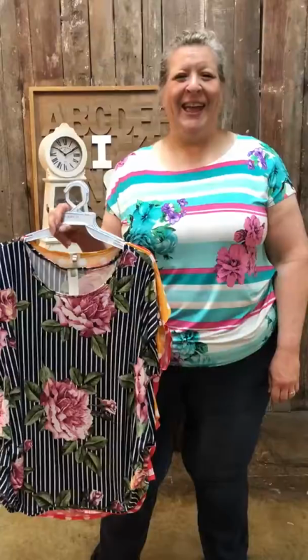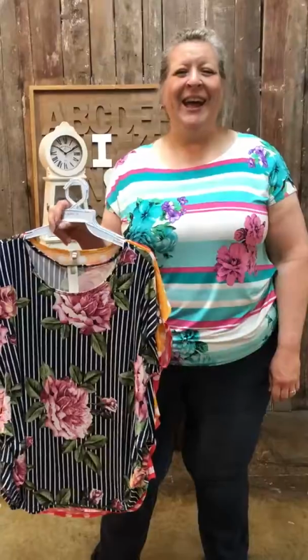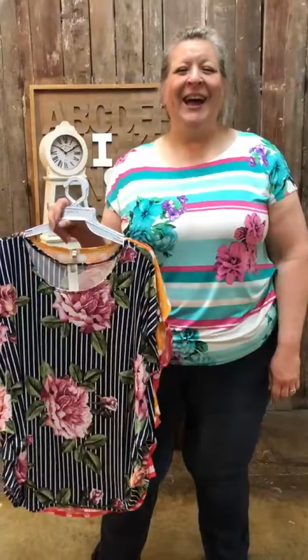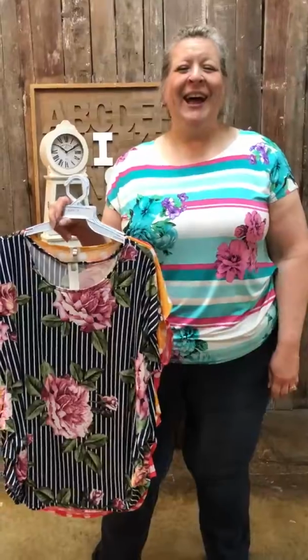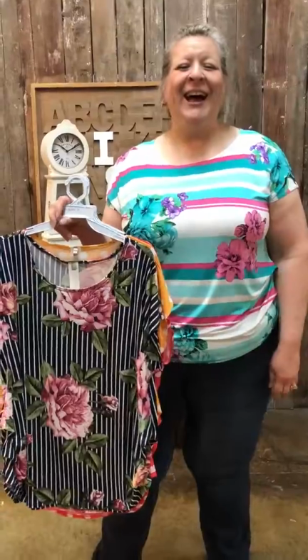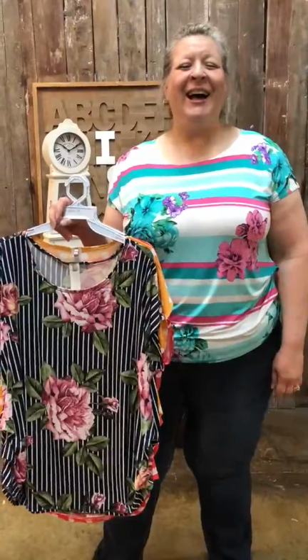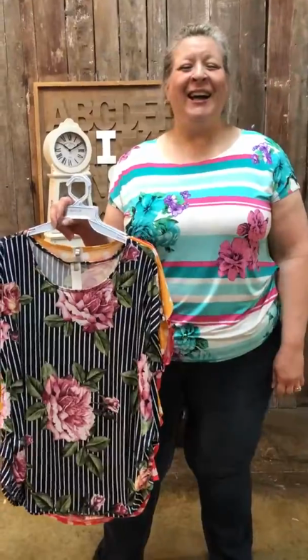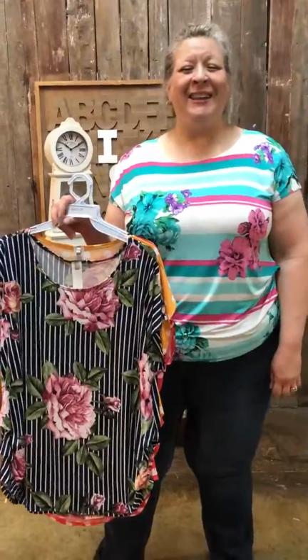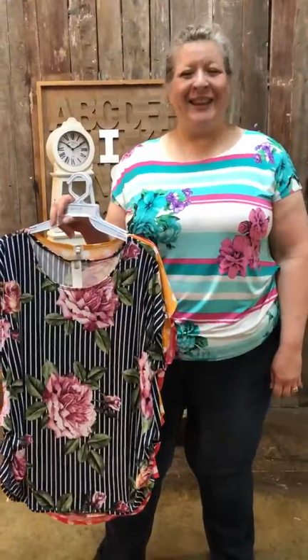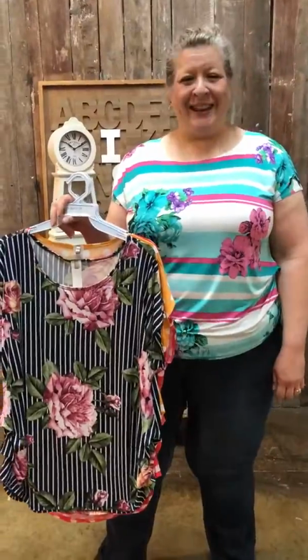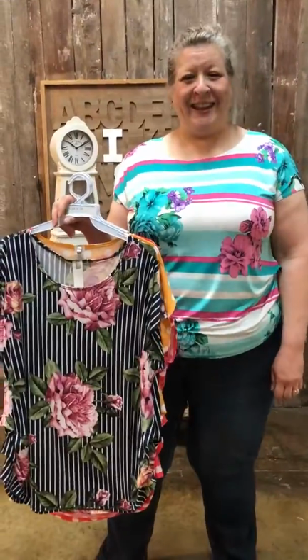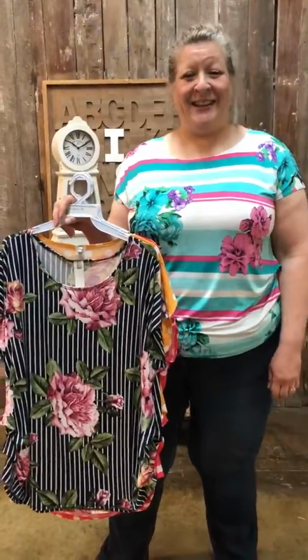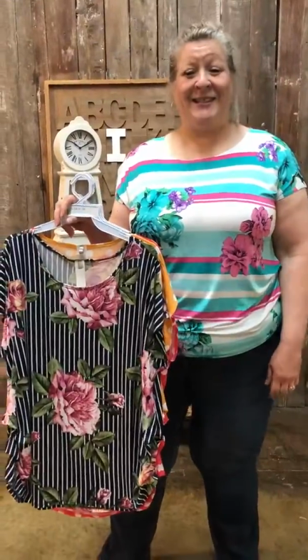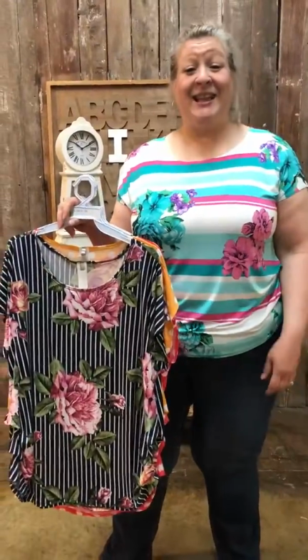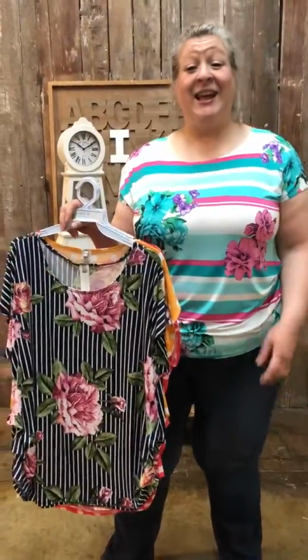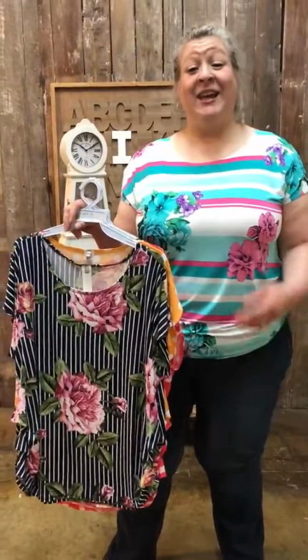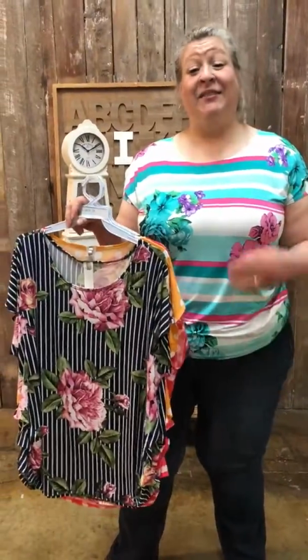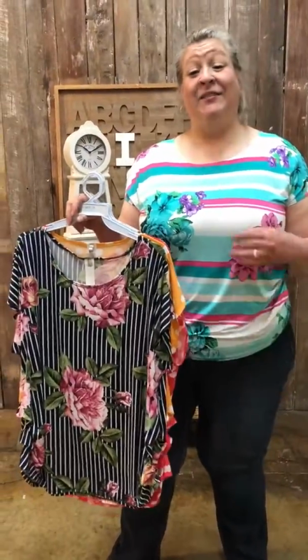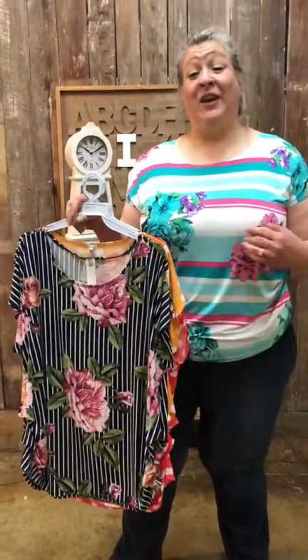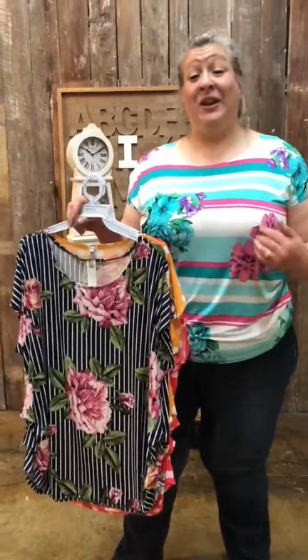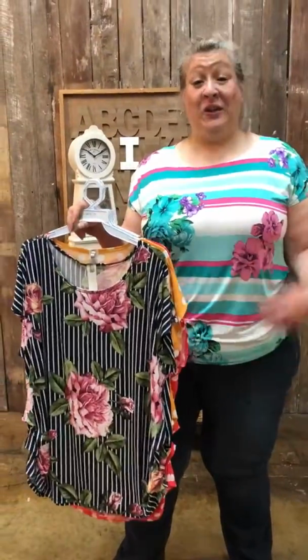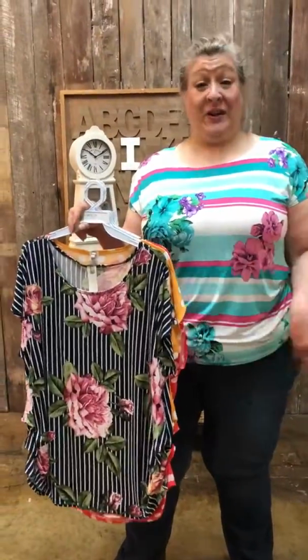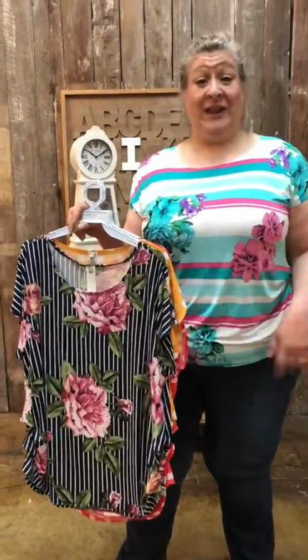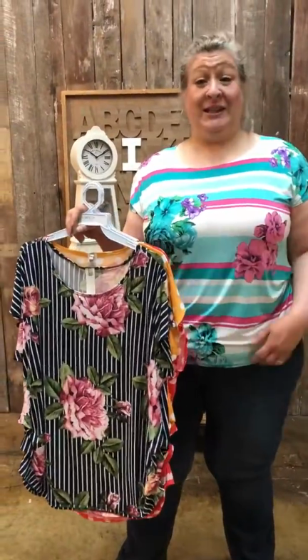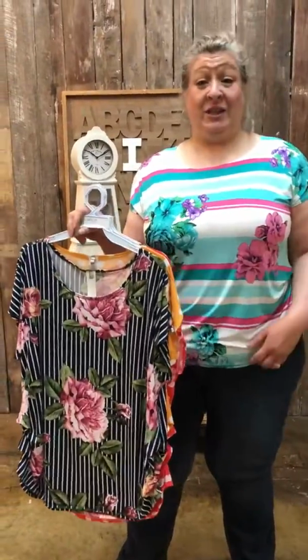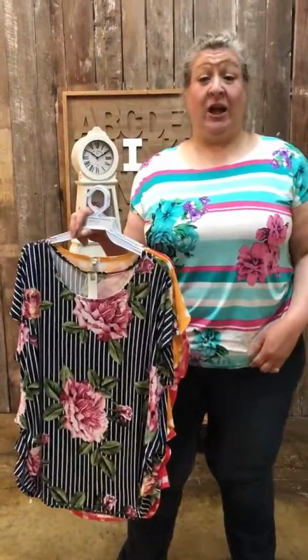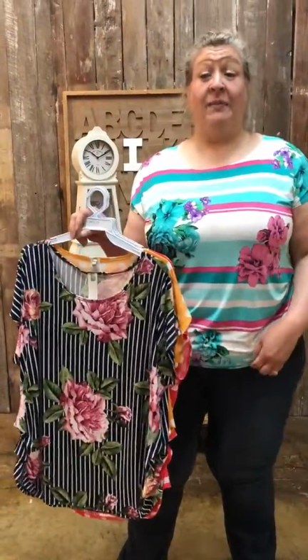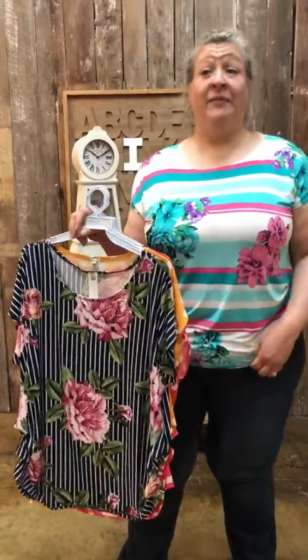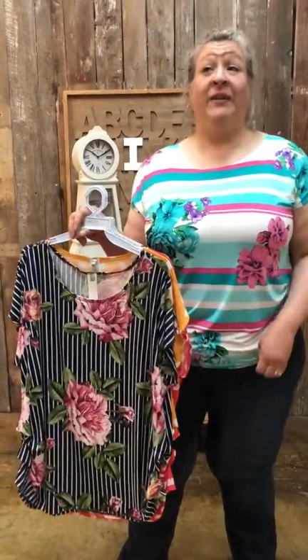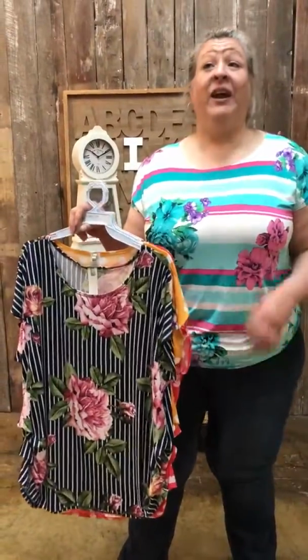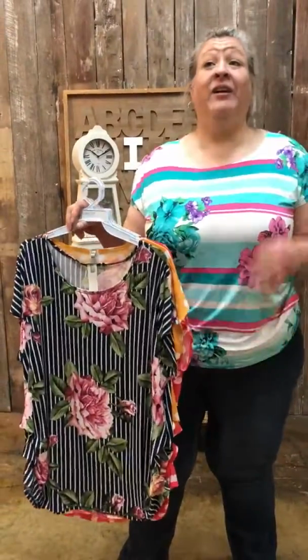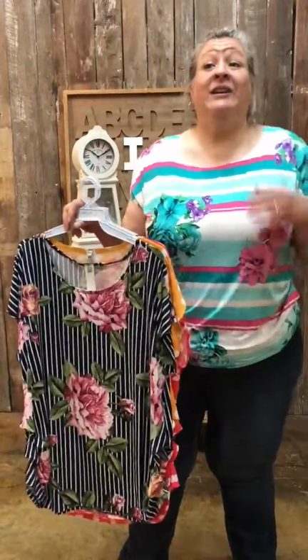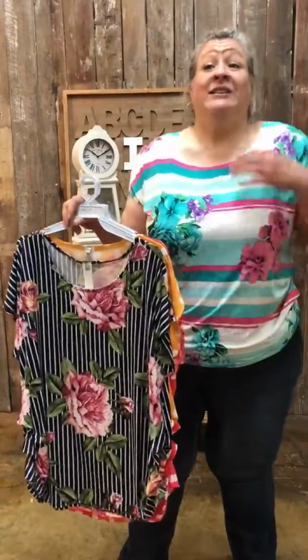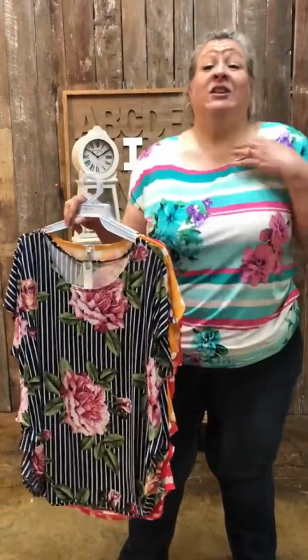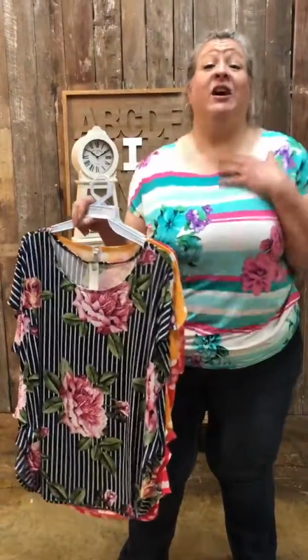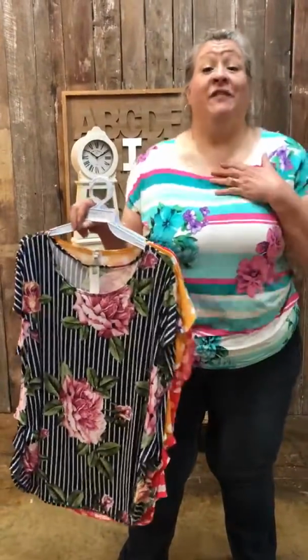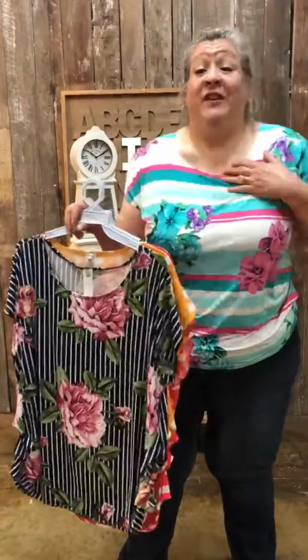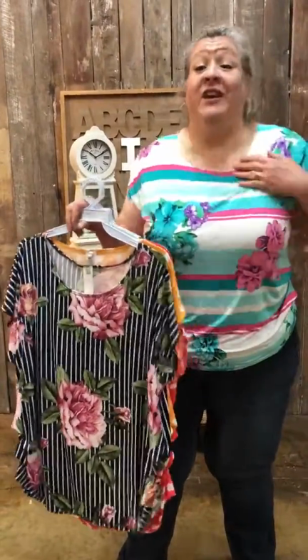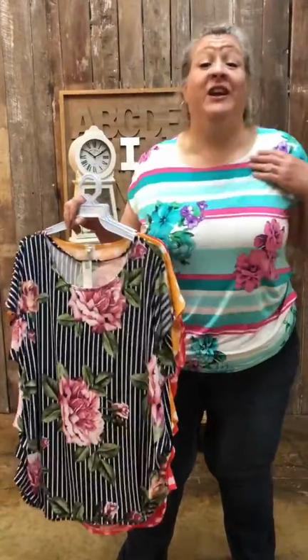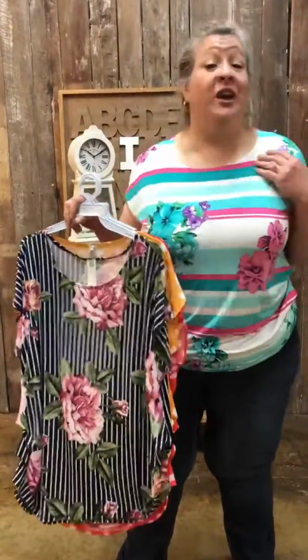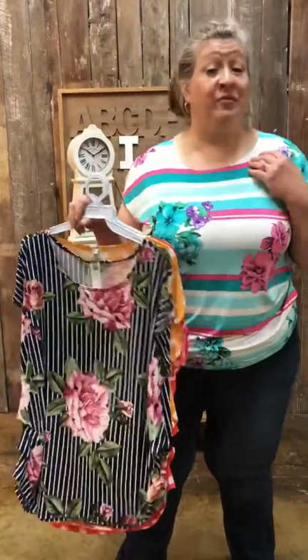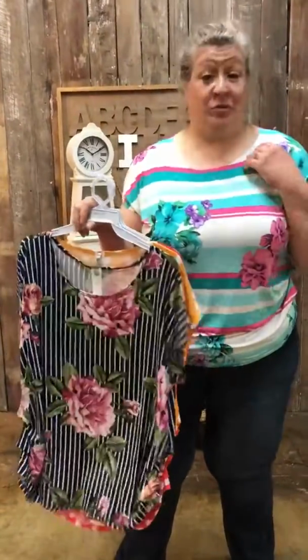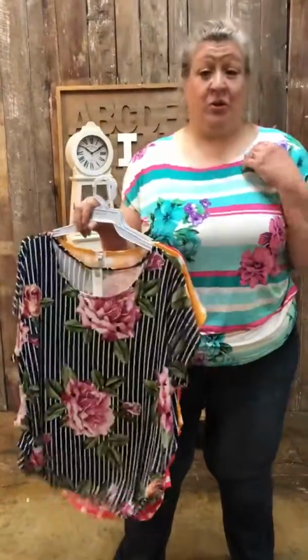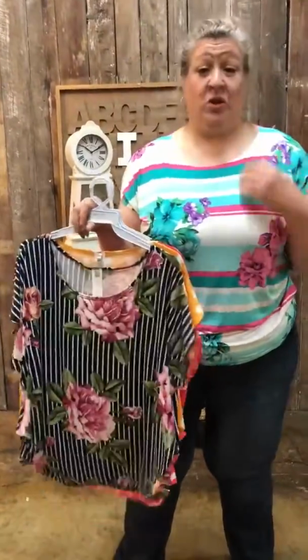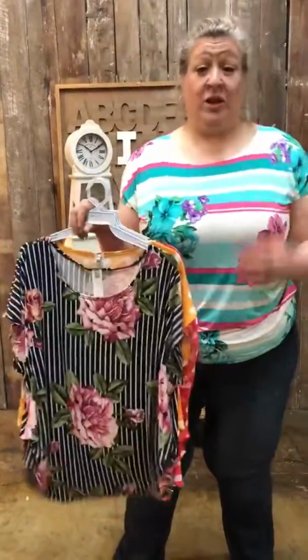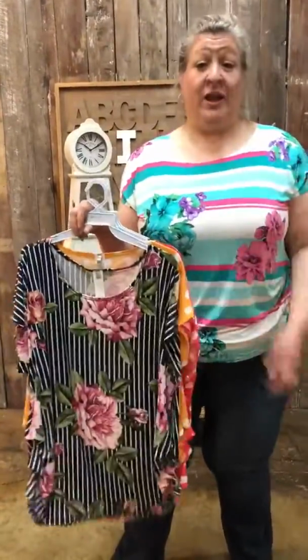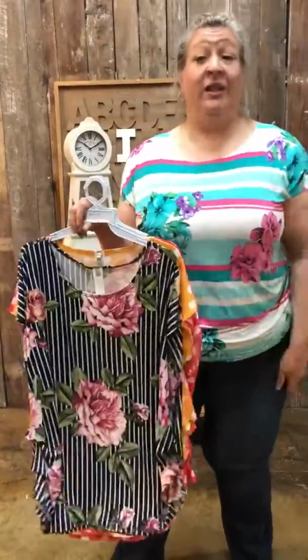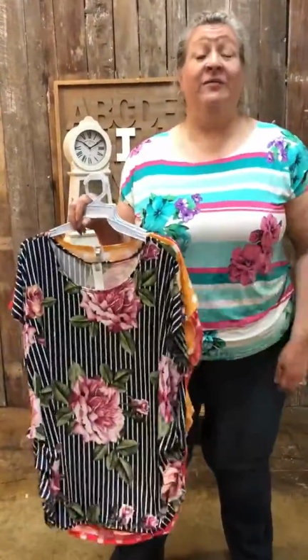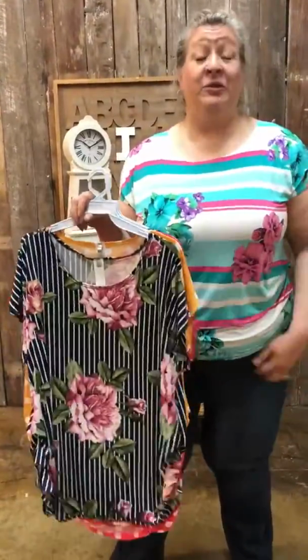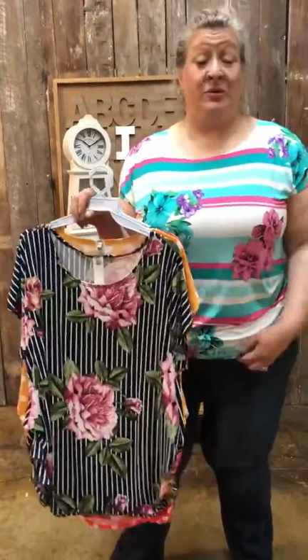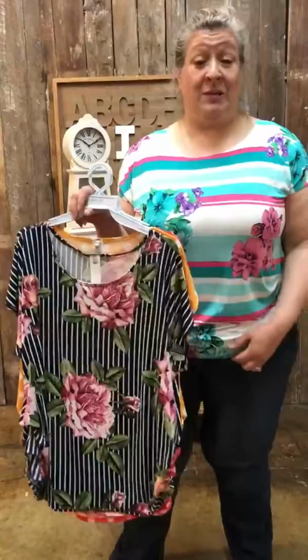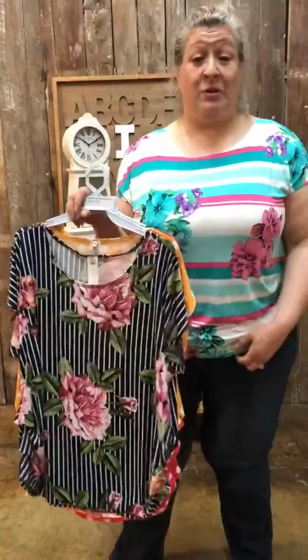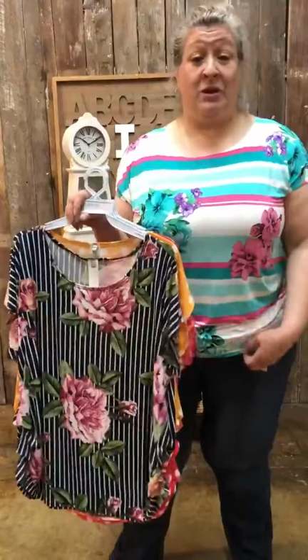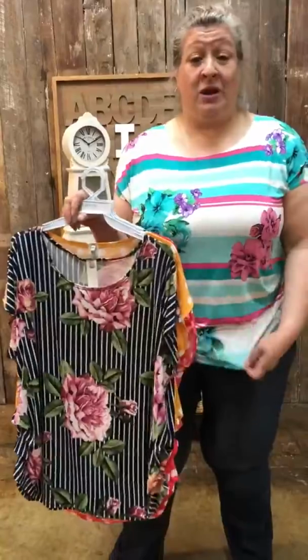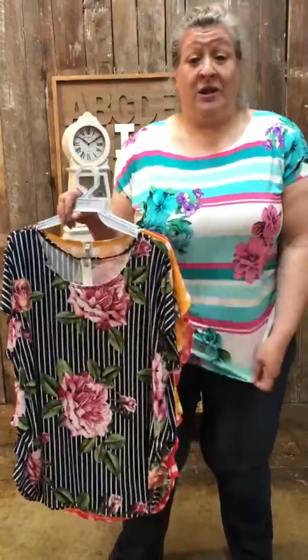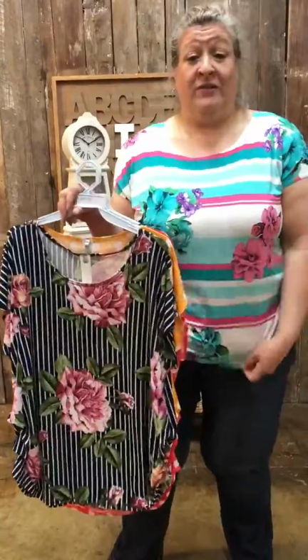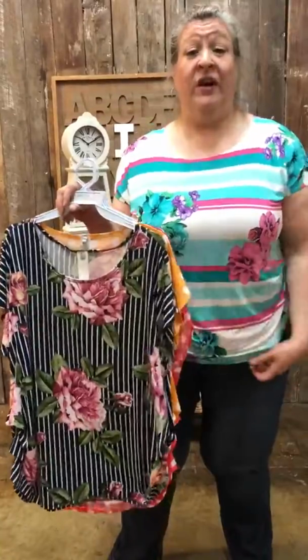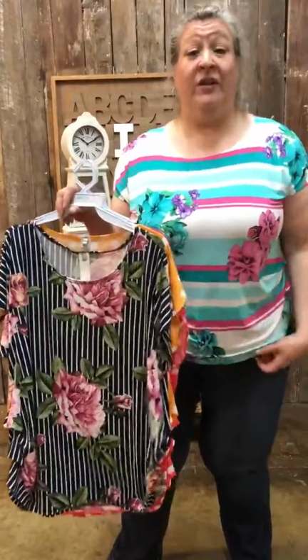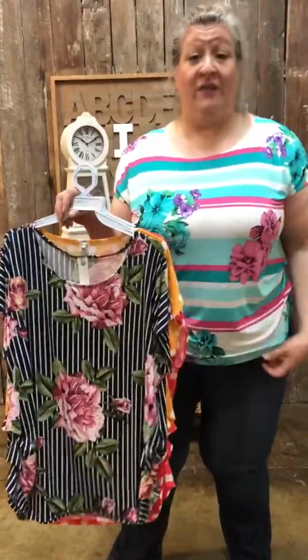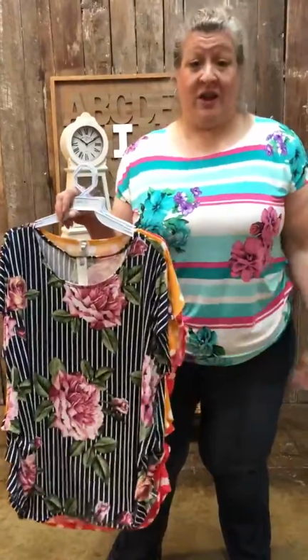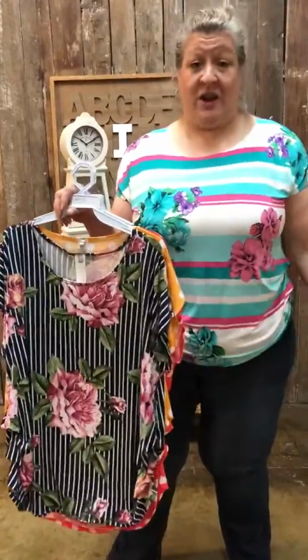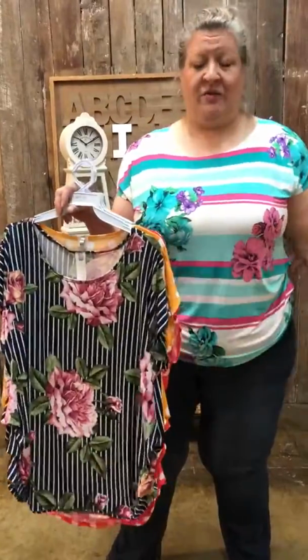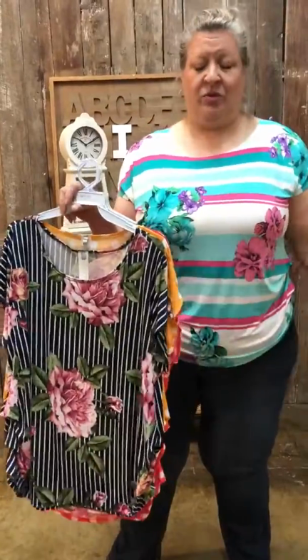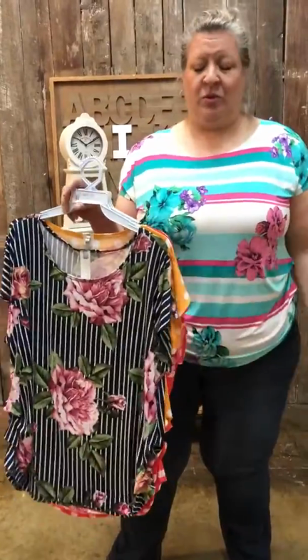Hi ladies. I've got a great top — very soft, very comfortable. I loved it when I put it on, very comfortable.